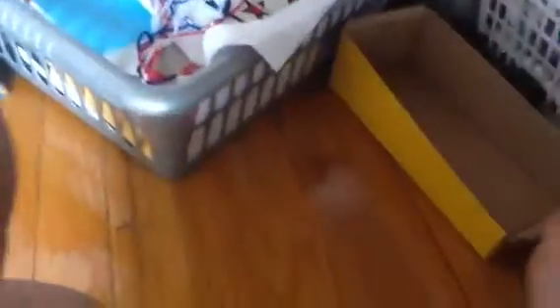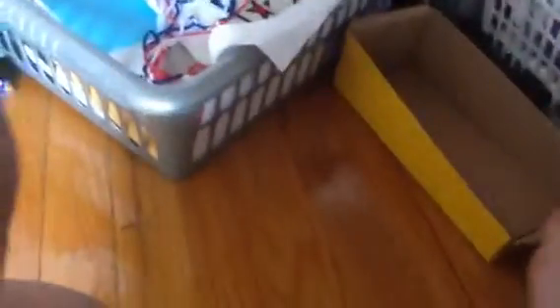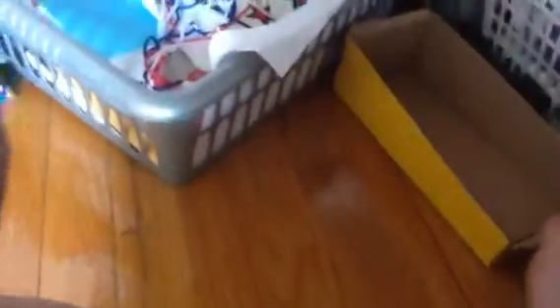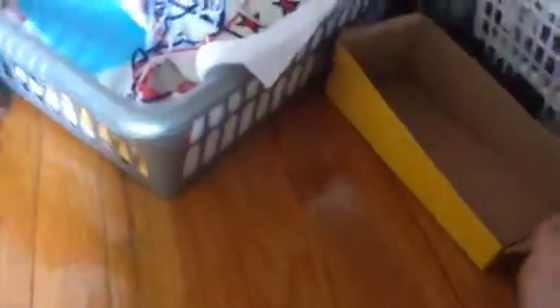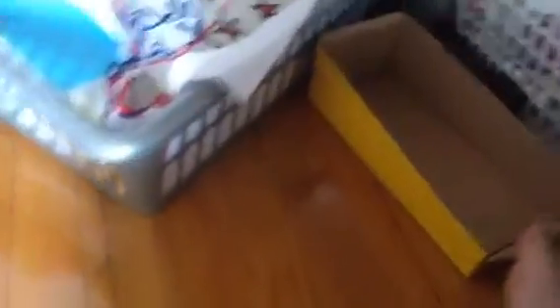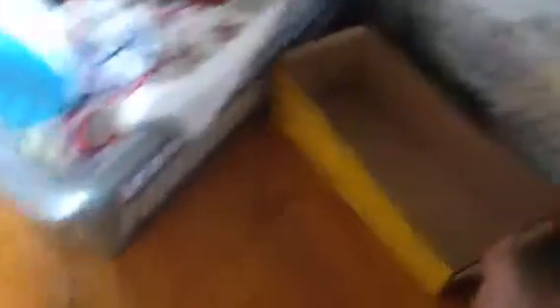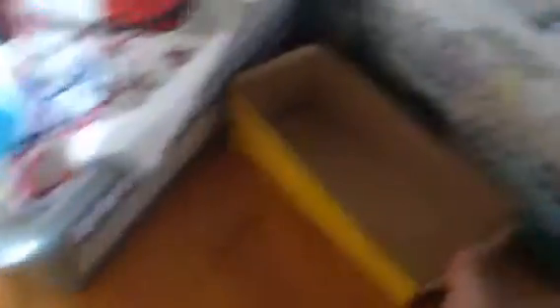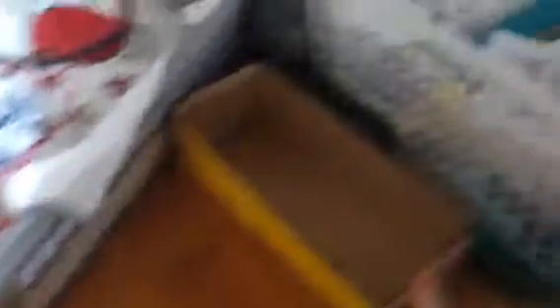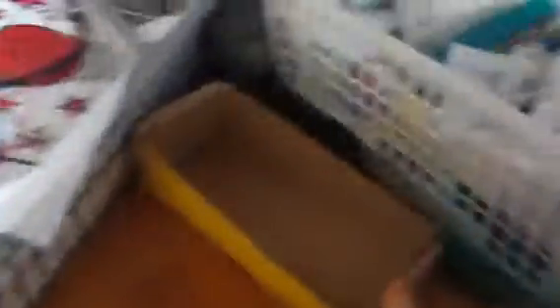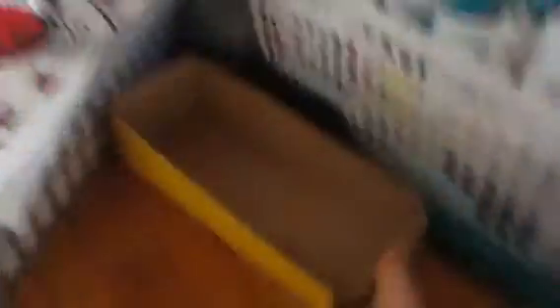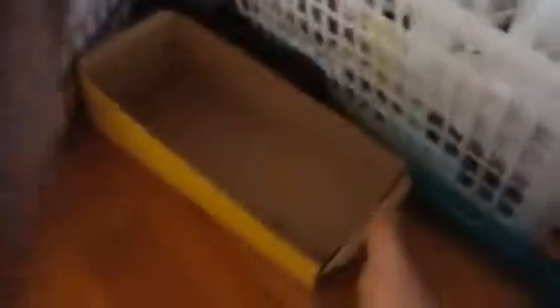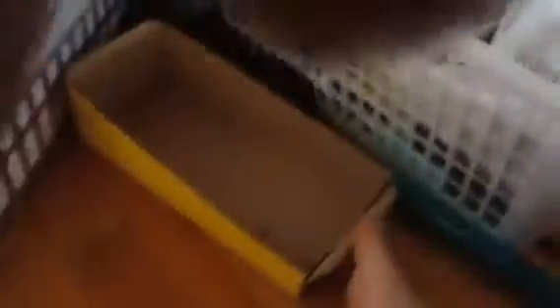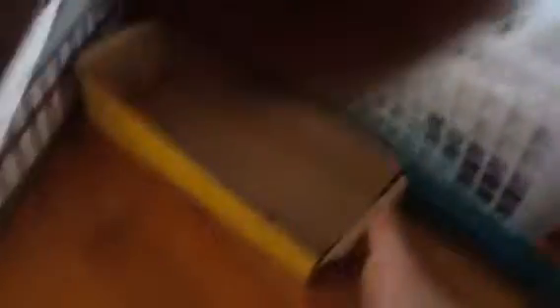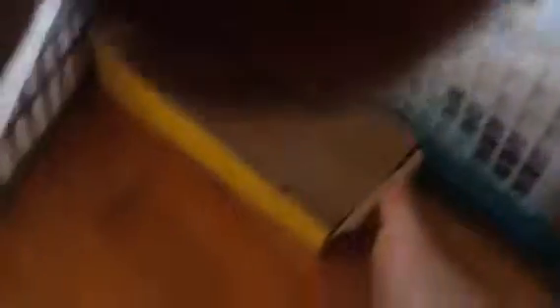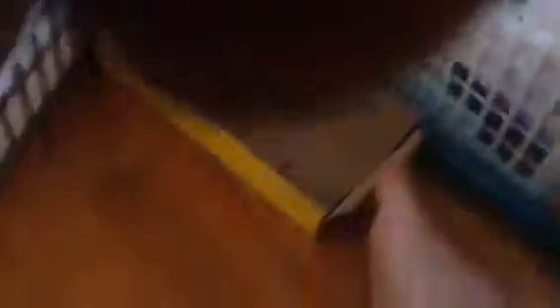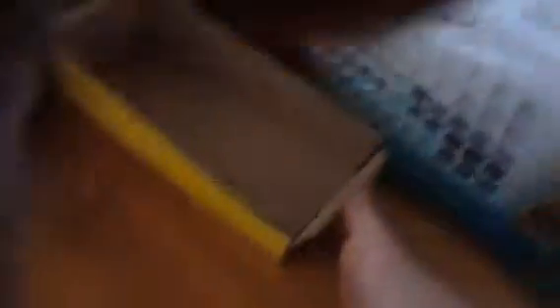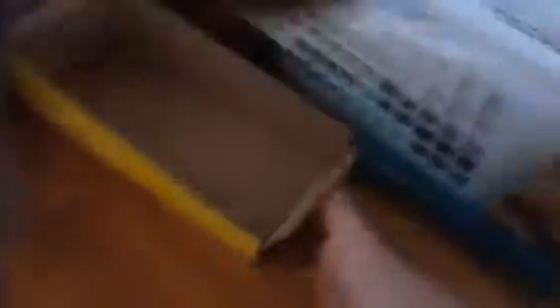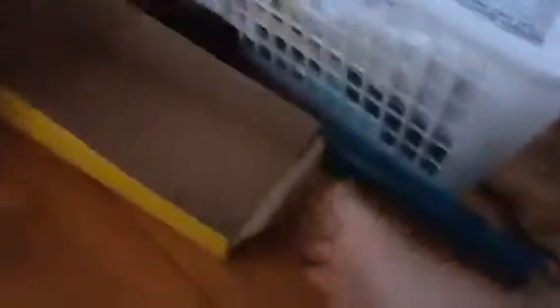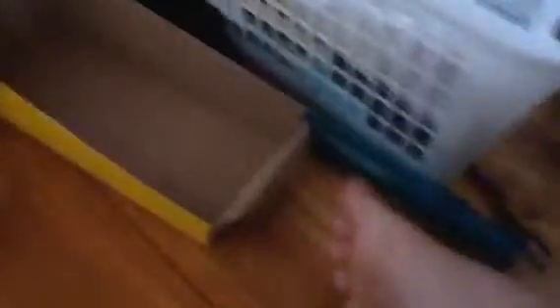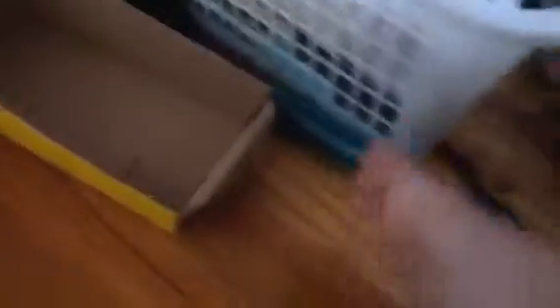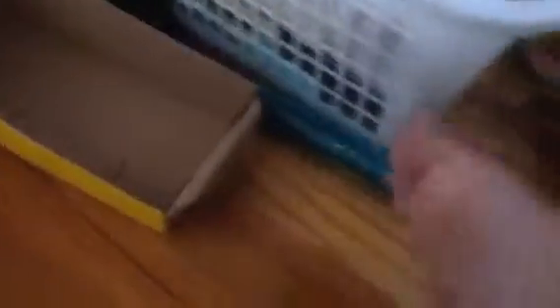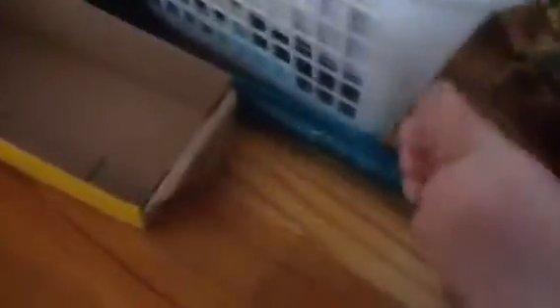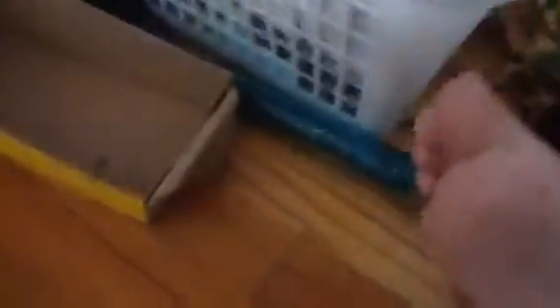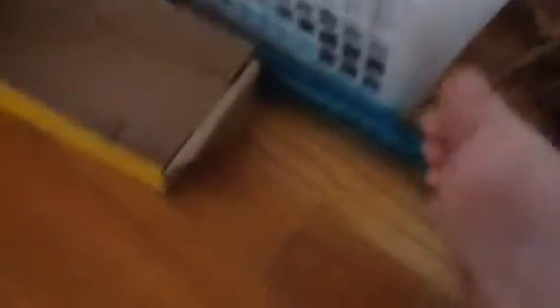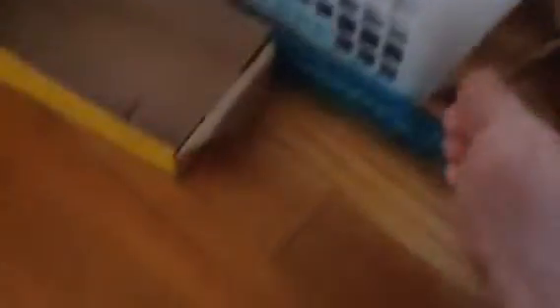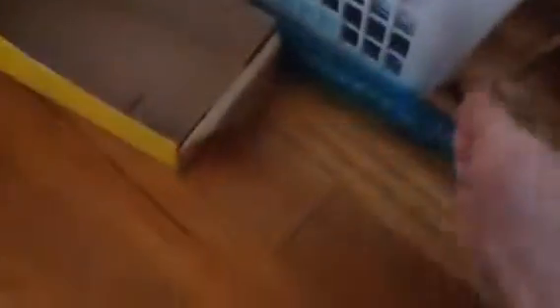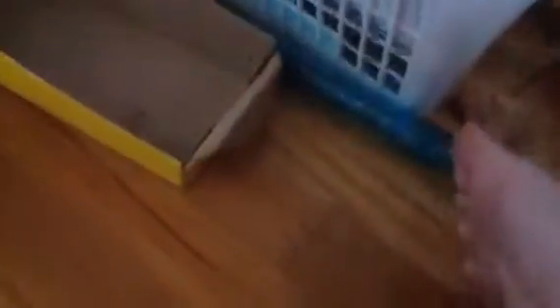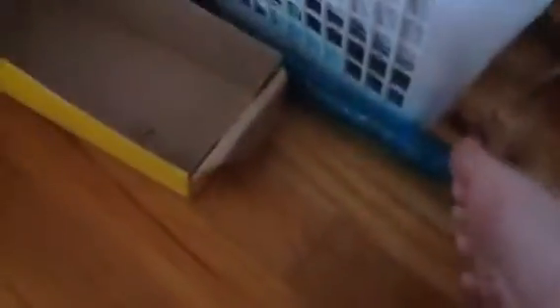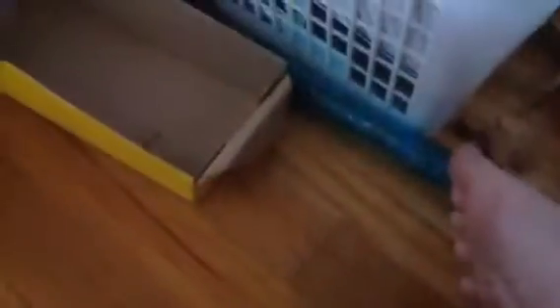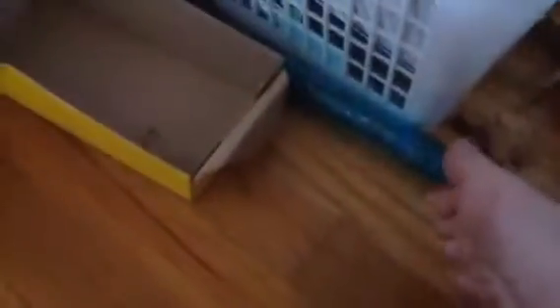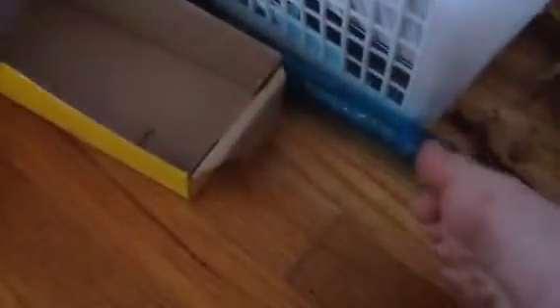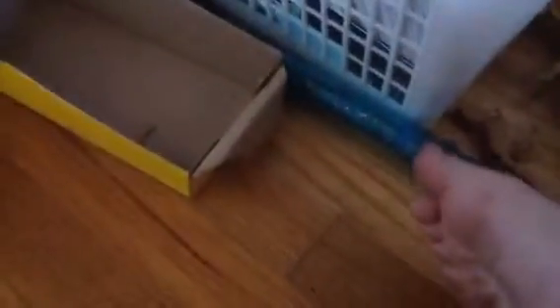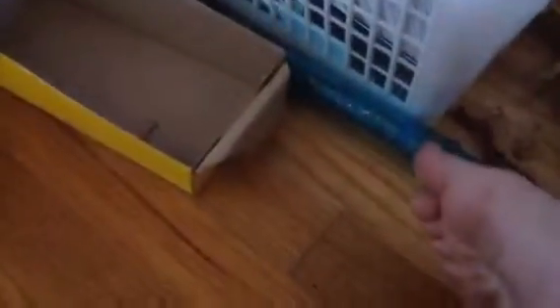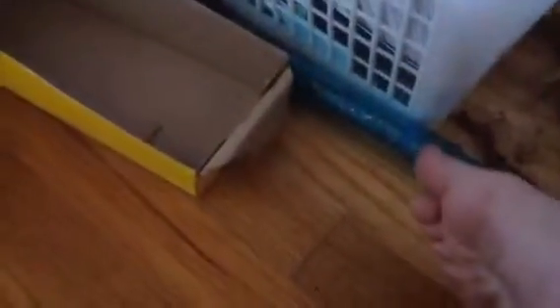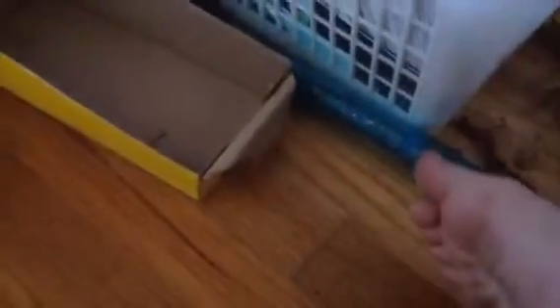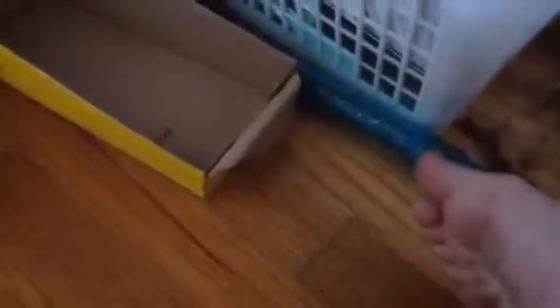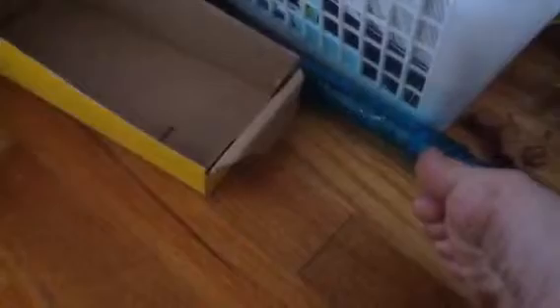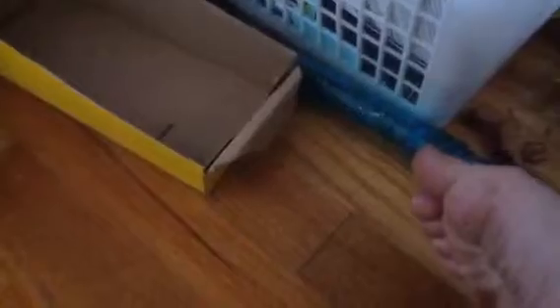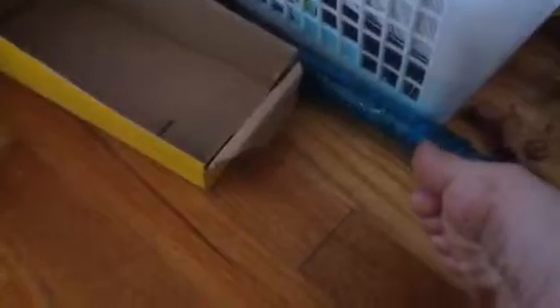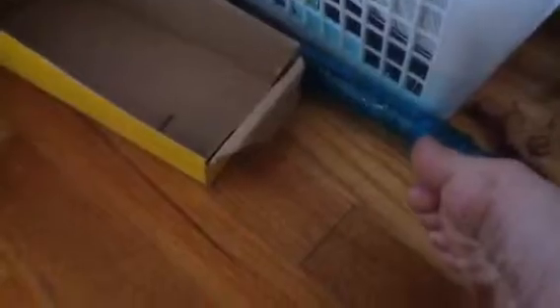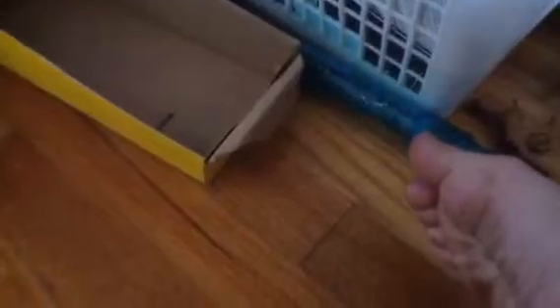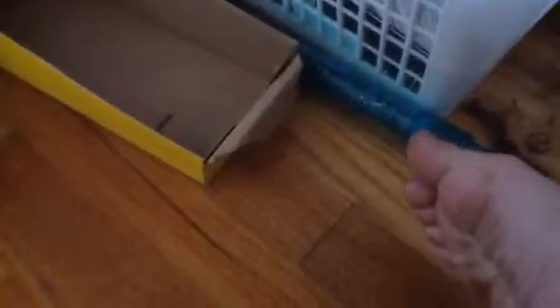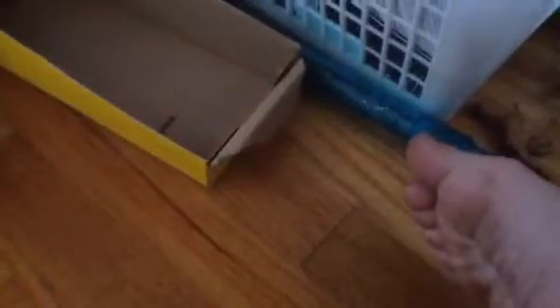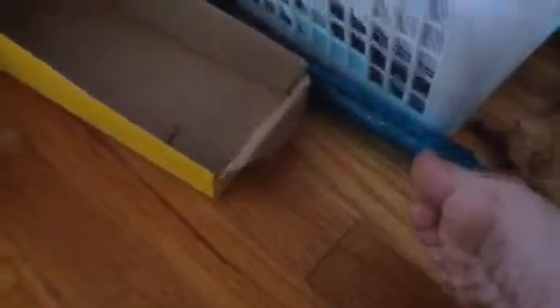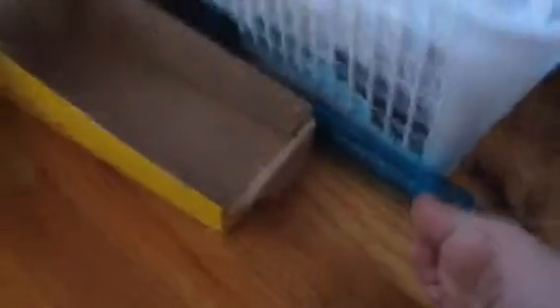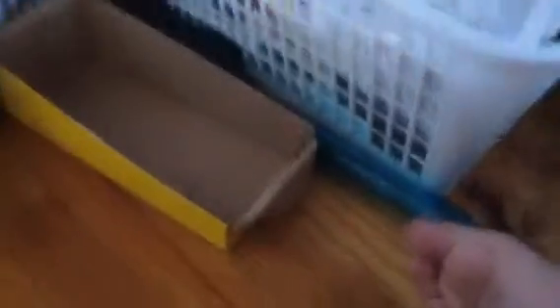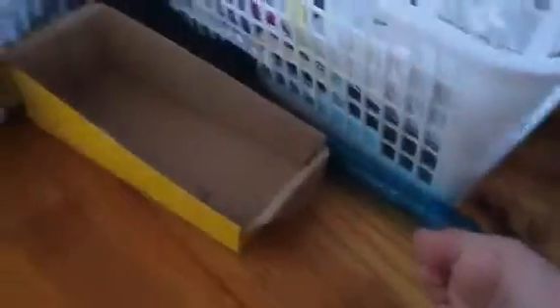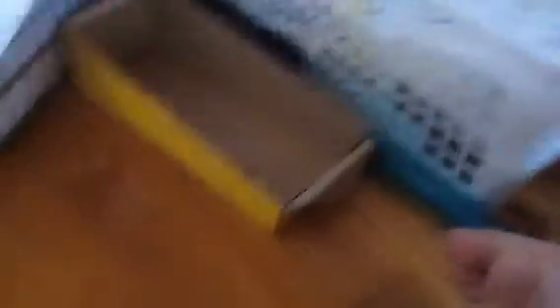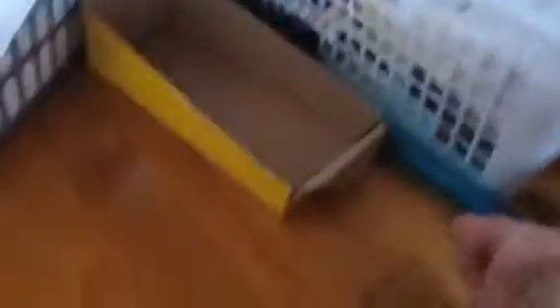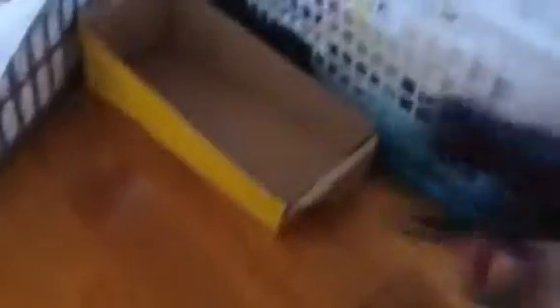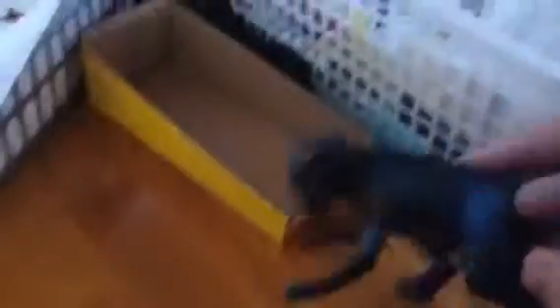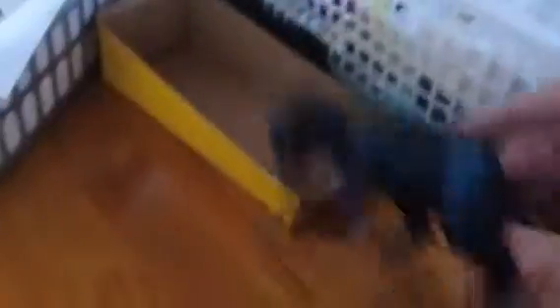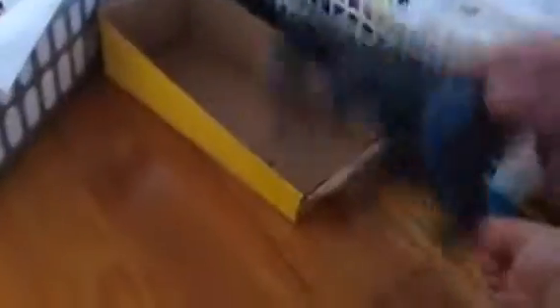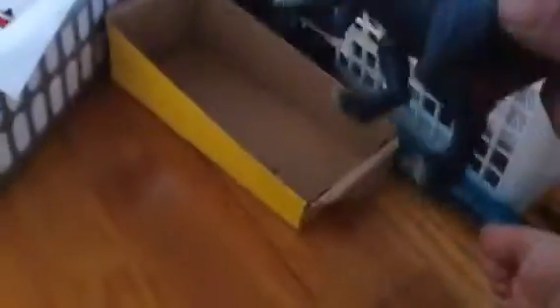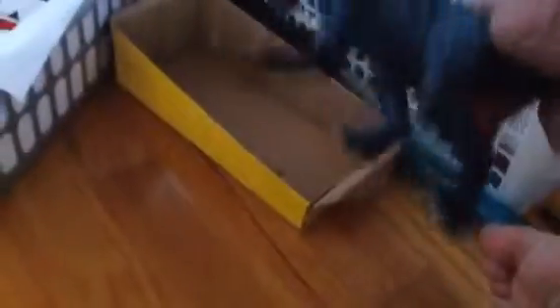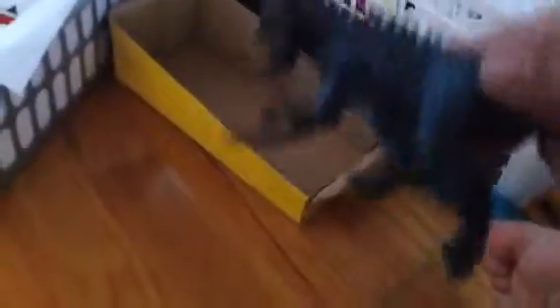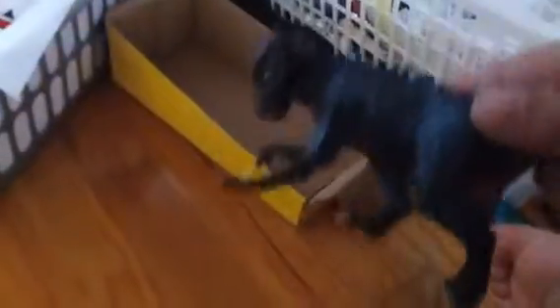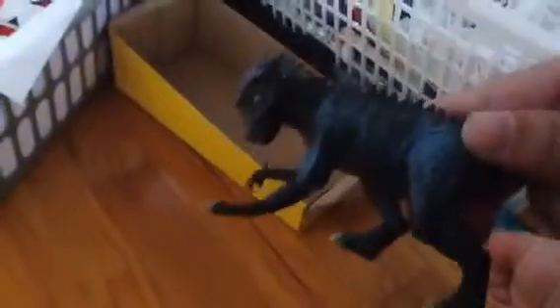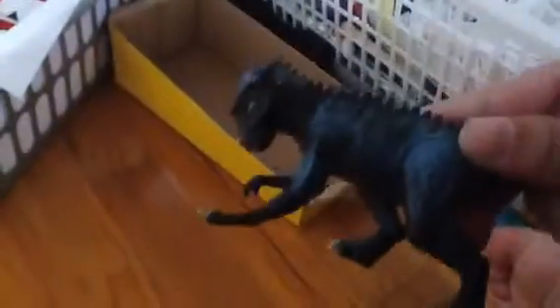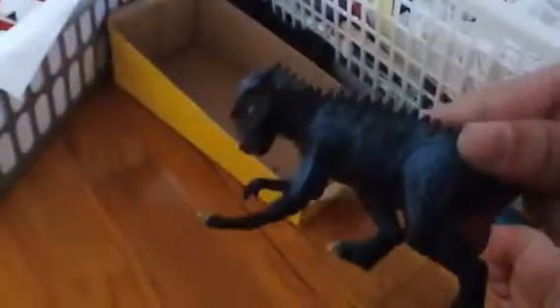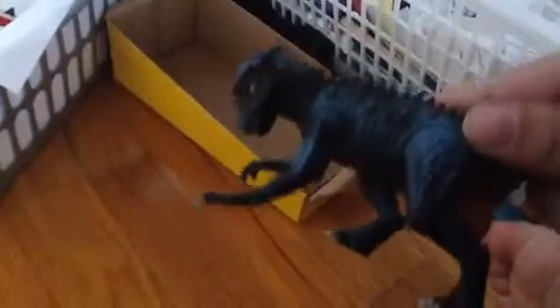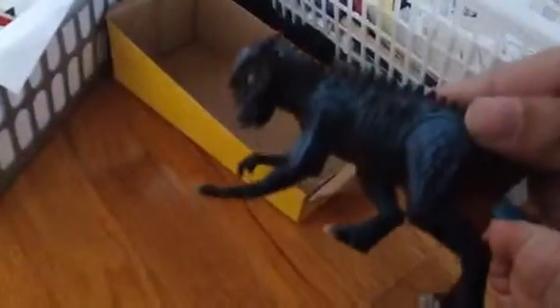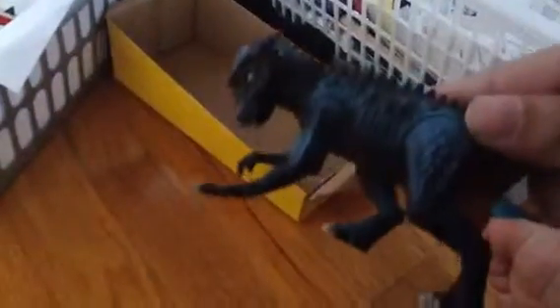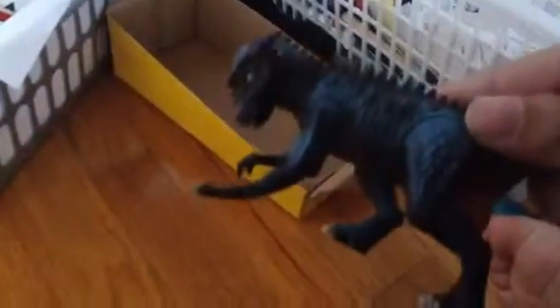And today that's our video. All right. But let me show you Pachycephalosaurus.